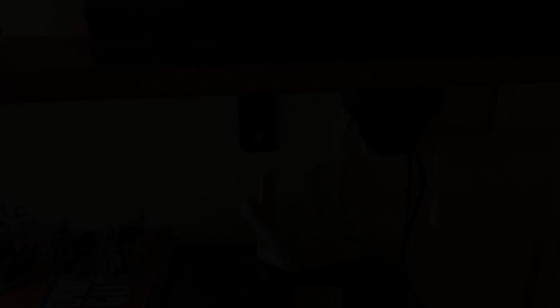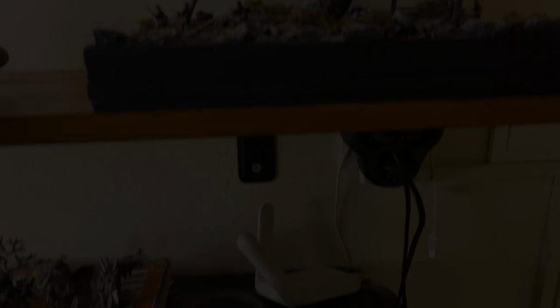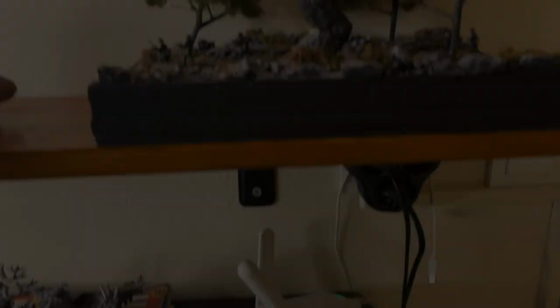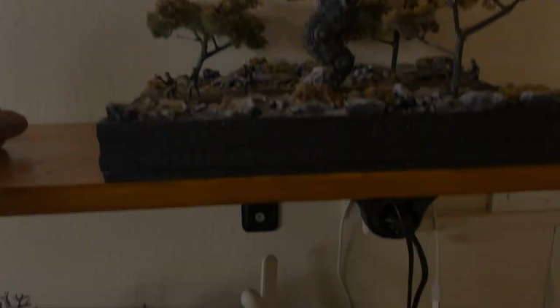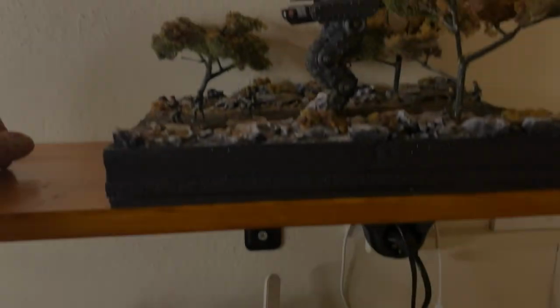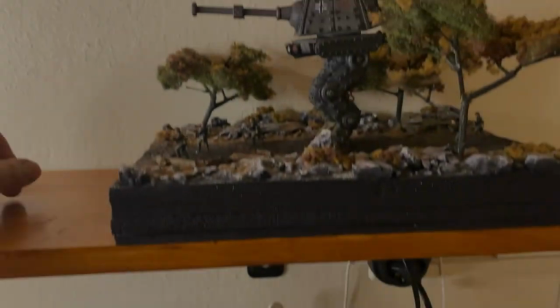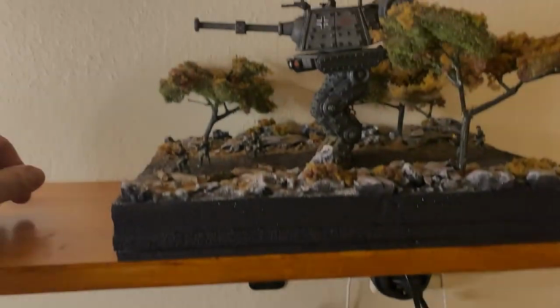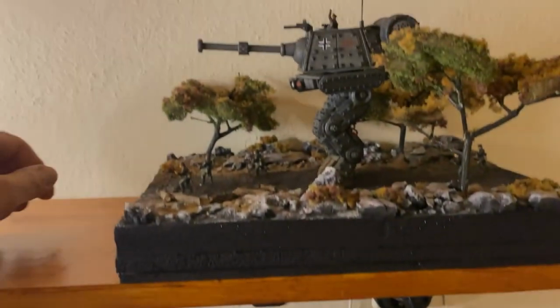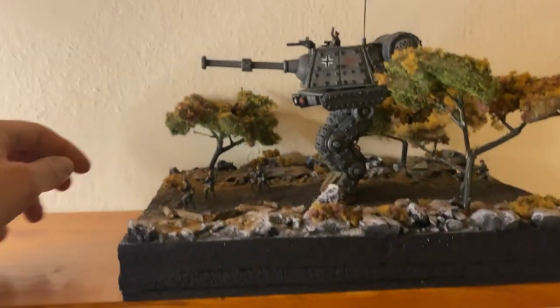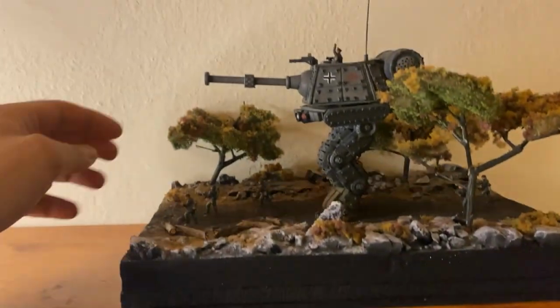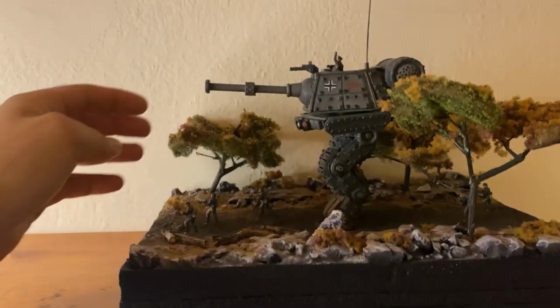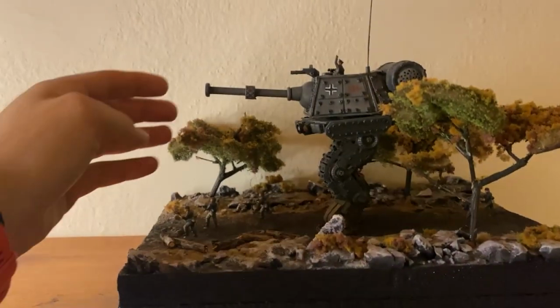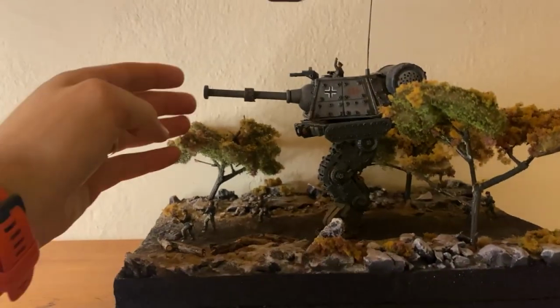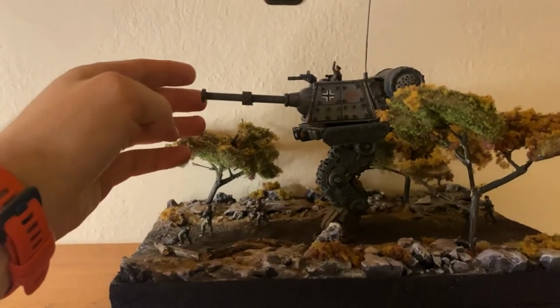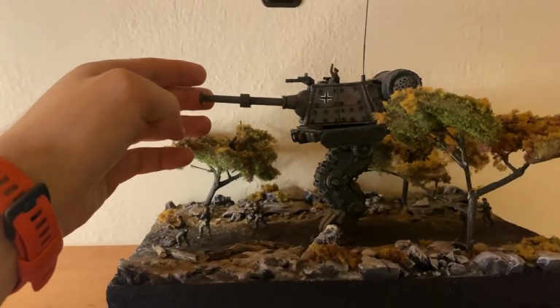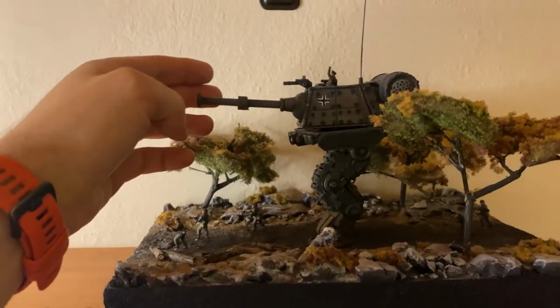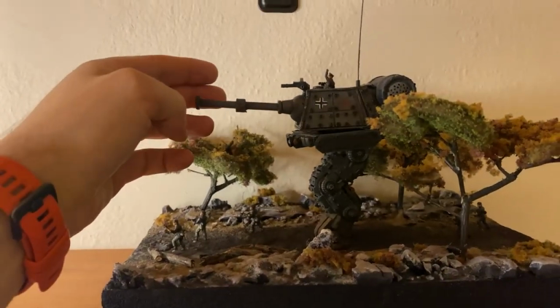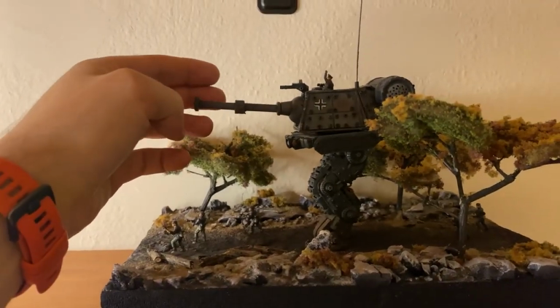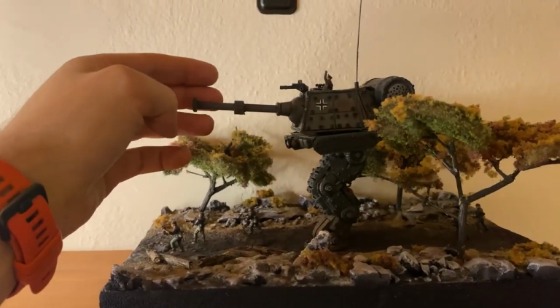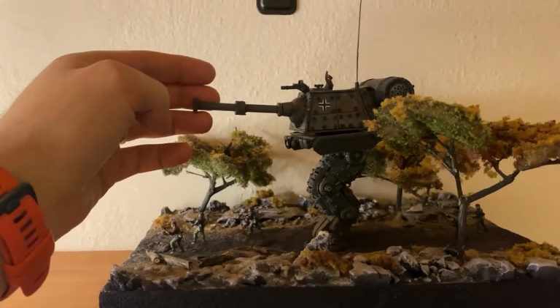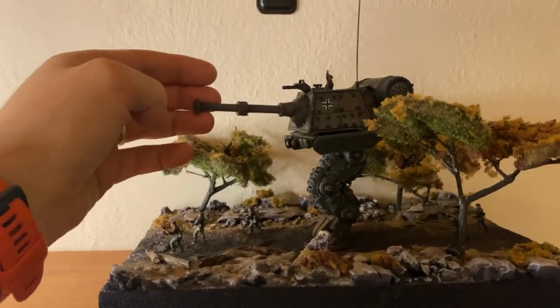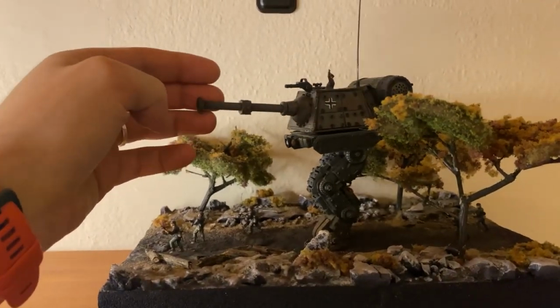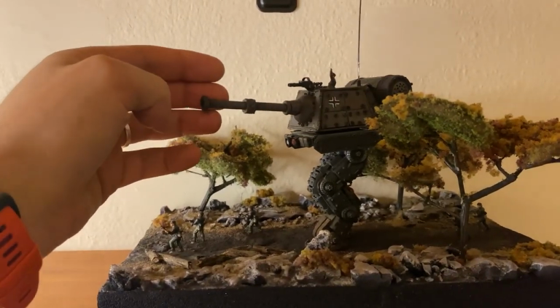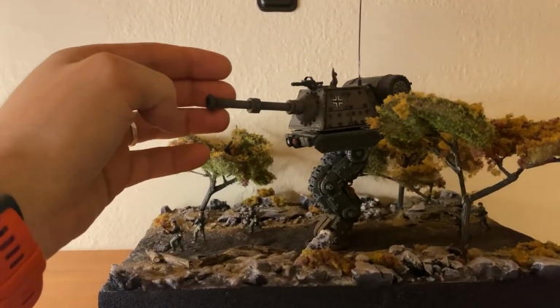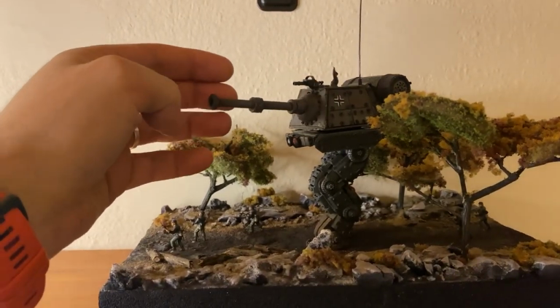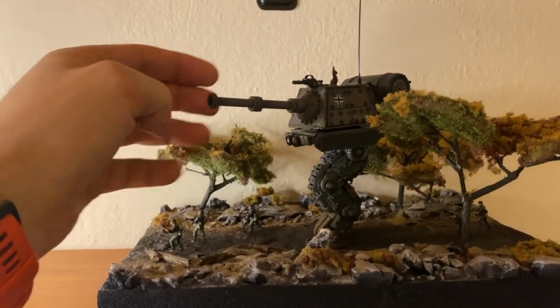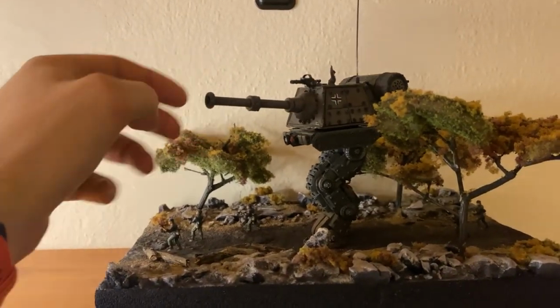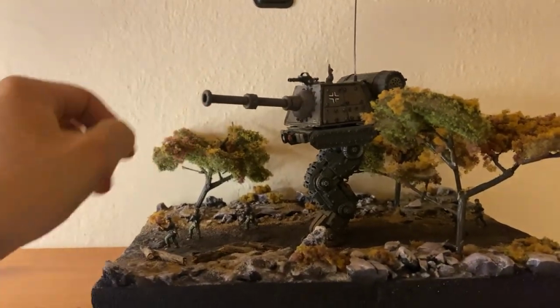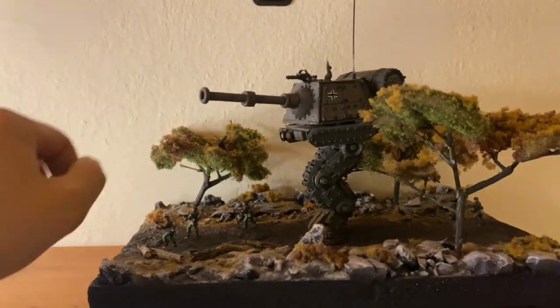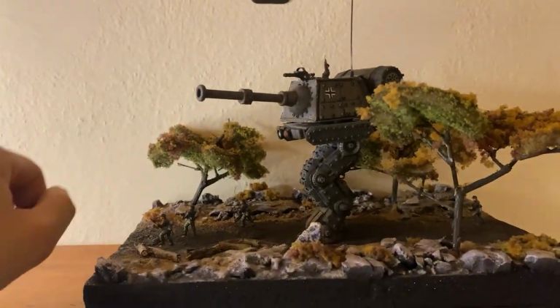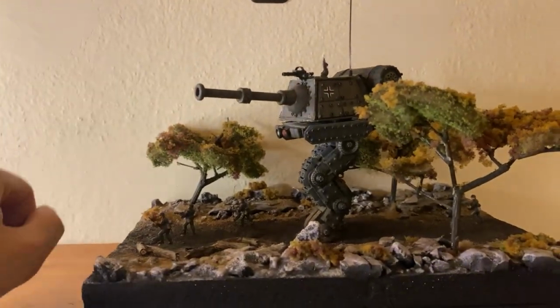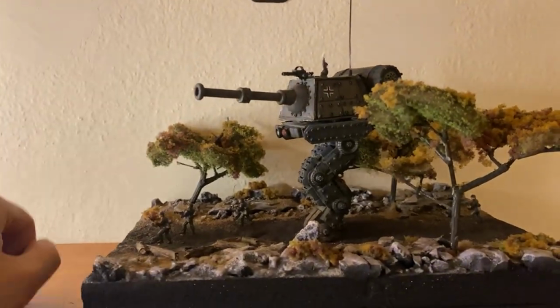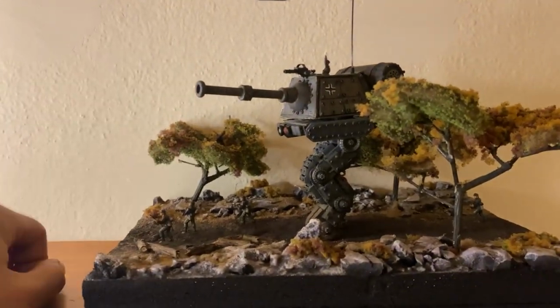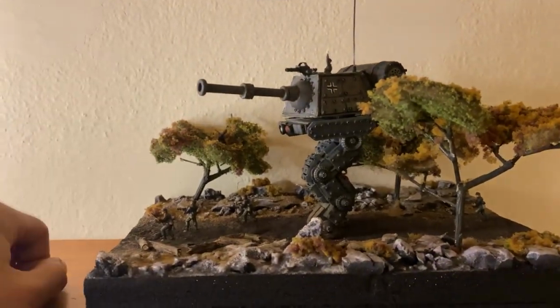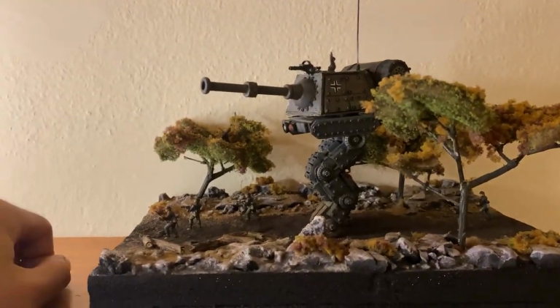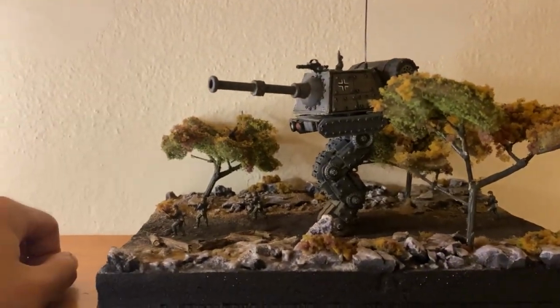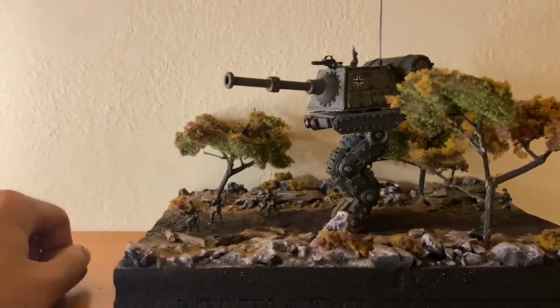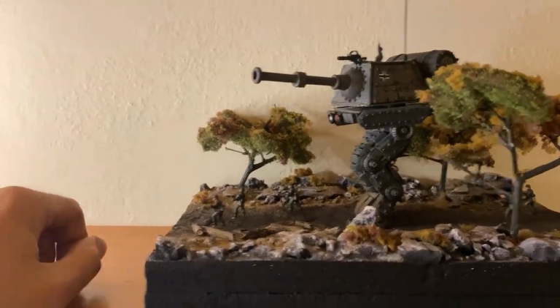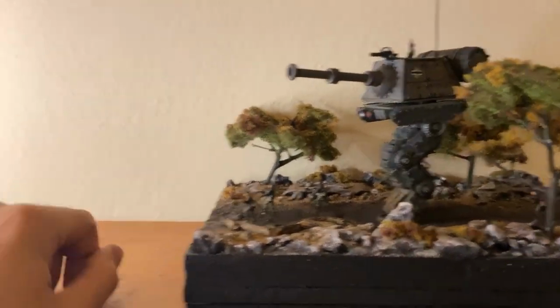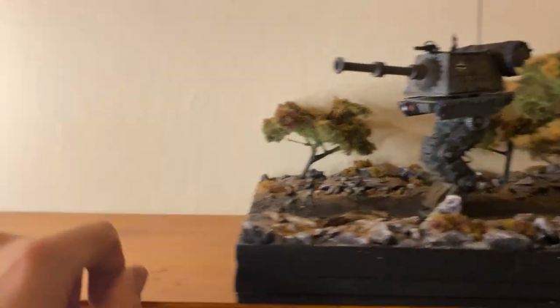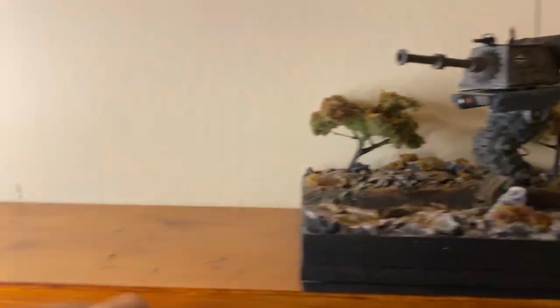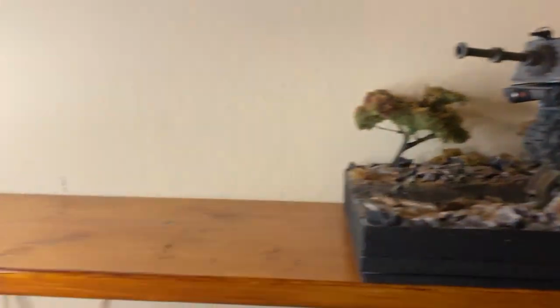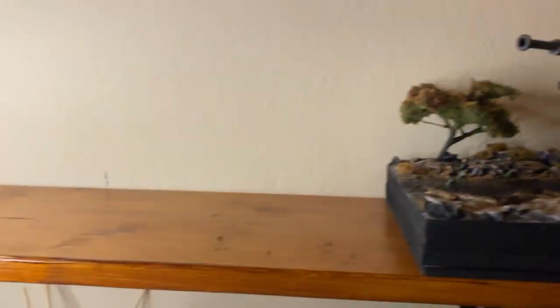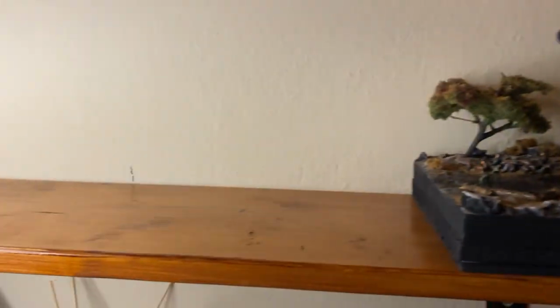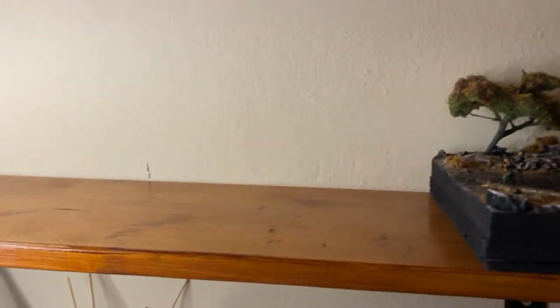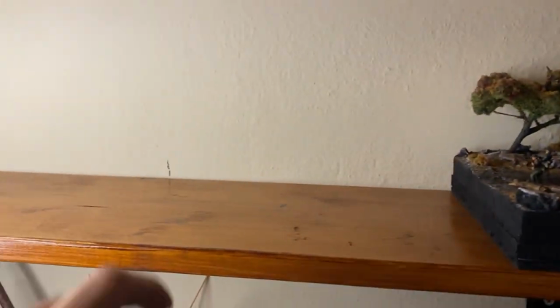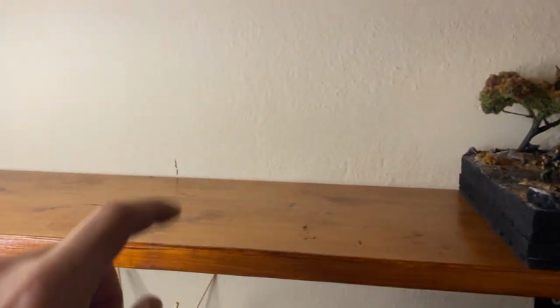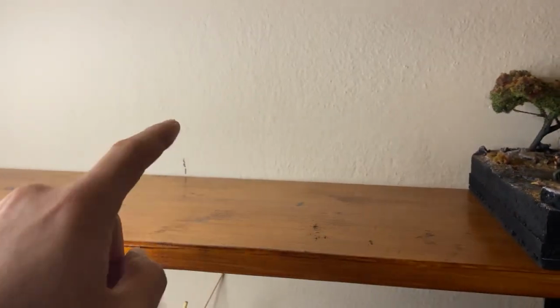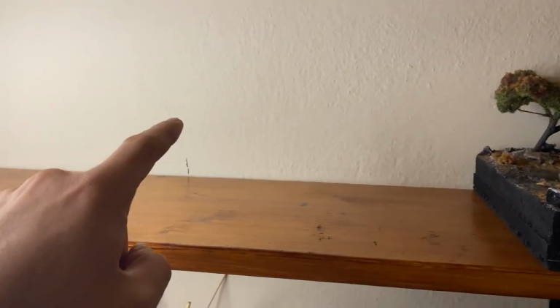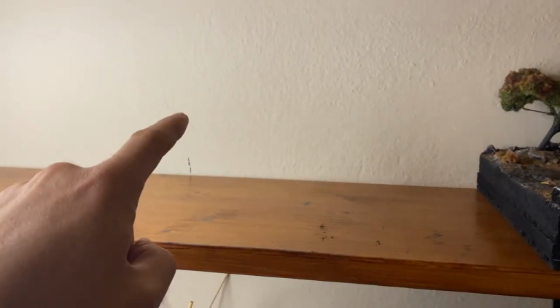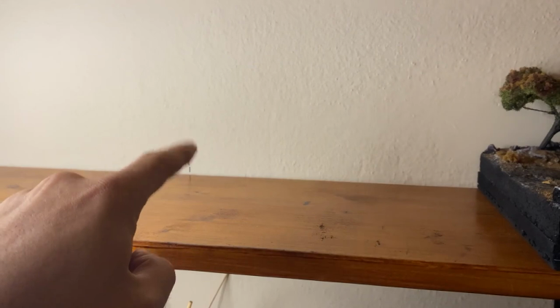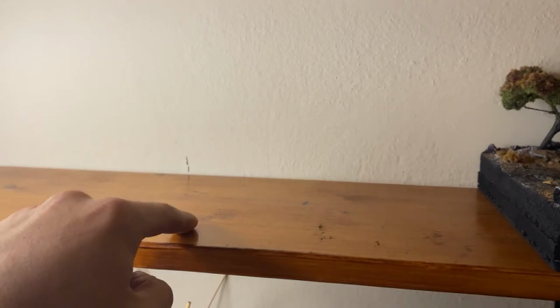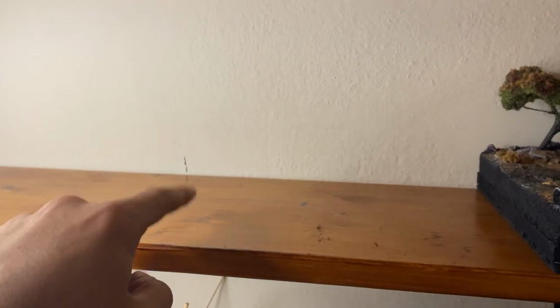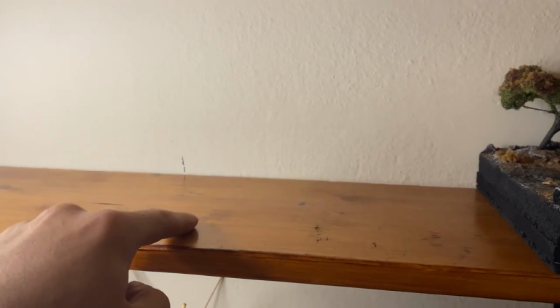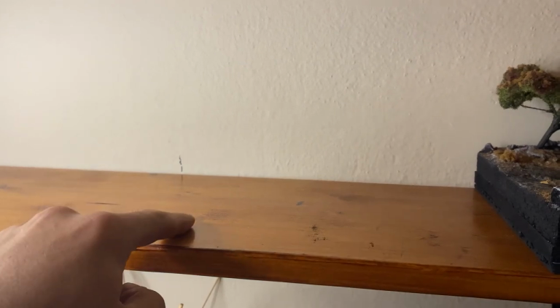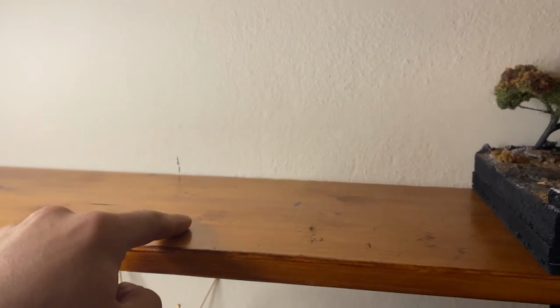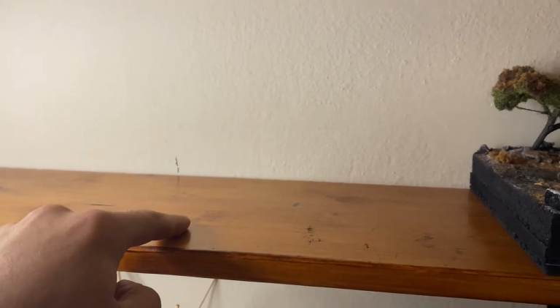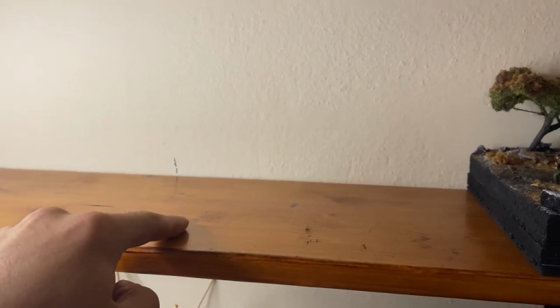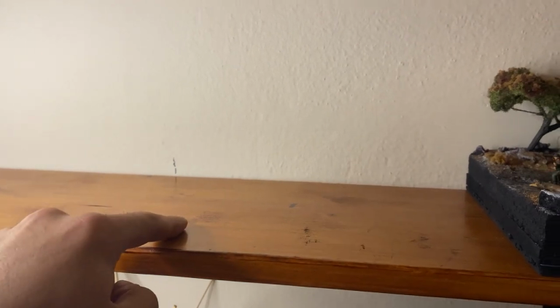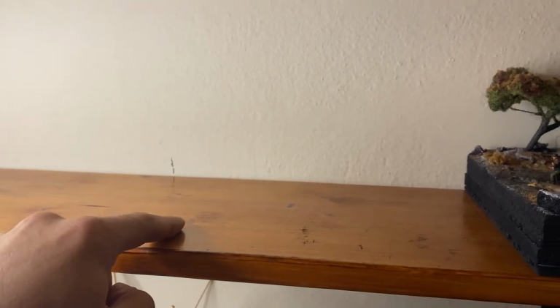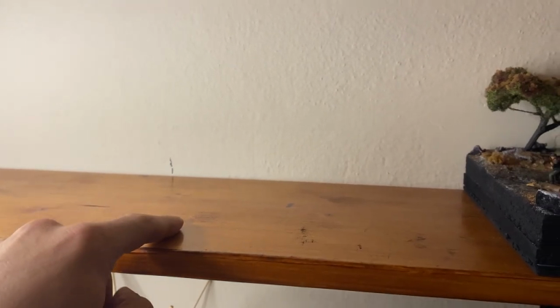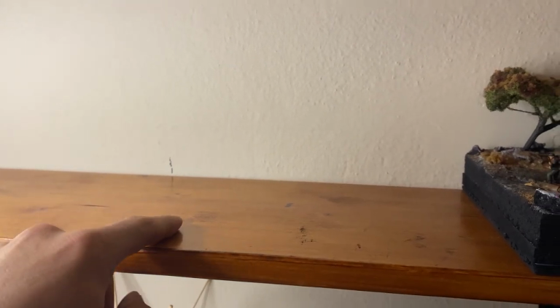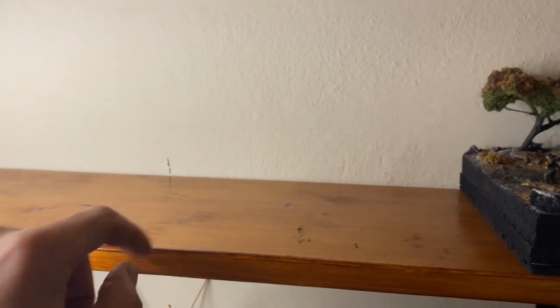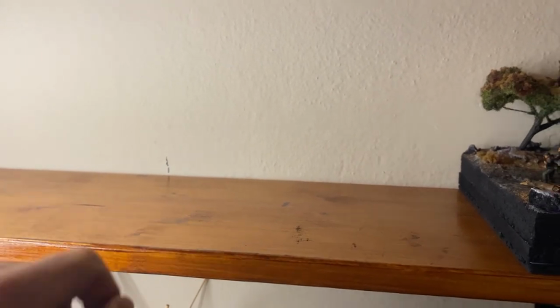Hello and welcome. Last week I made this German mech walker diorama. In this one, I'm building the next section of the building.